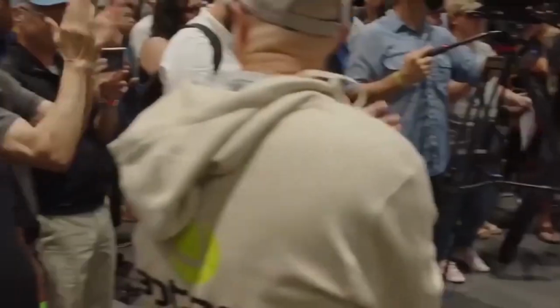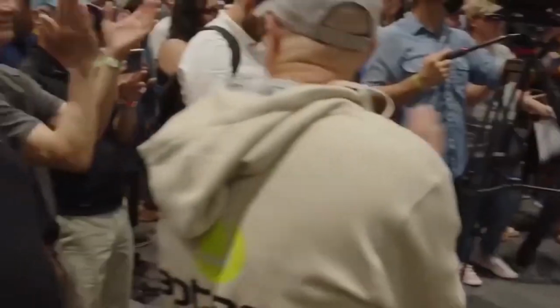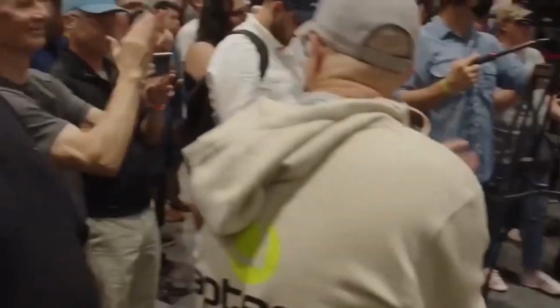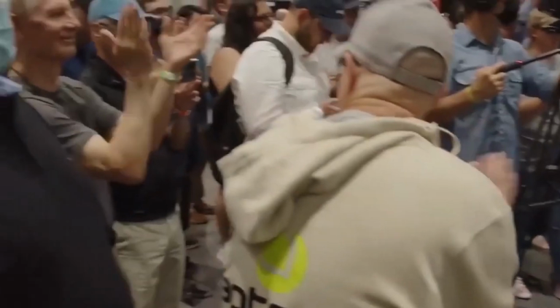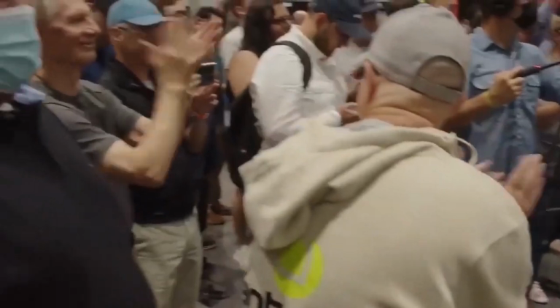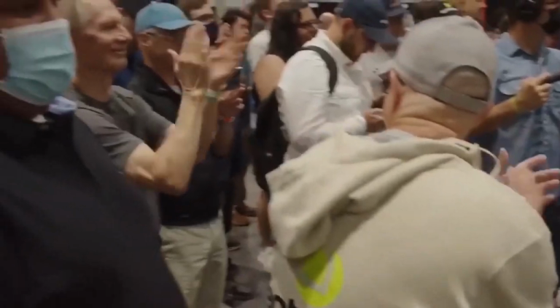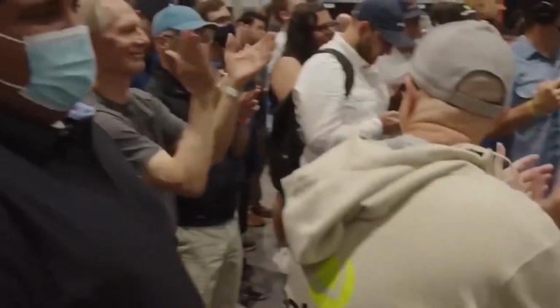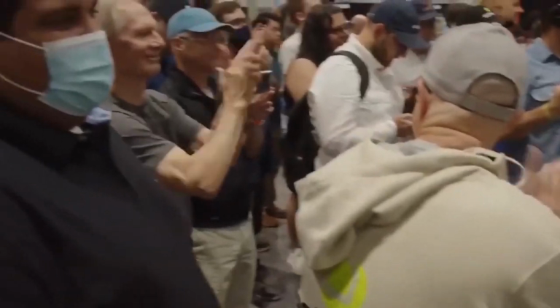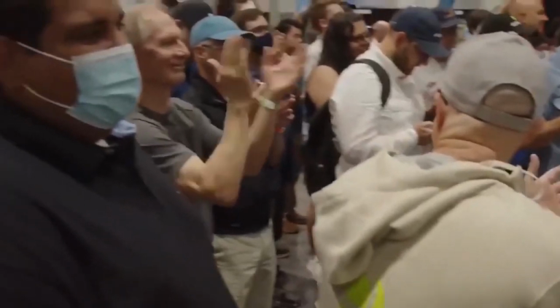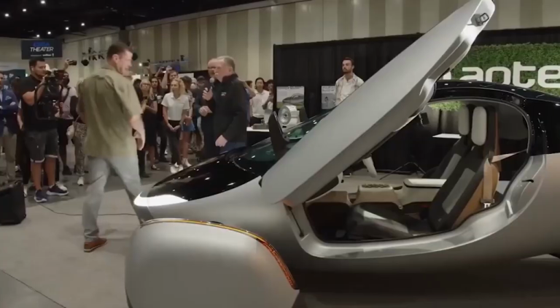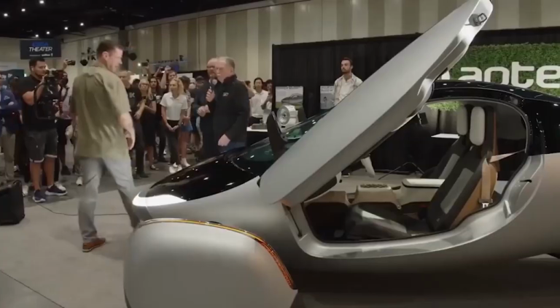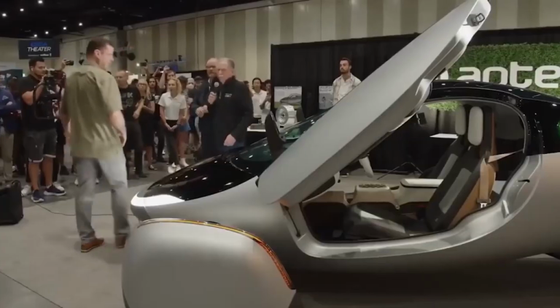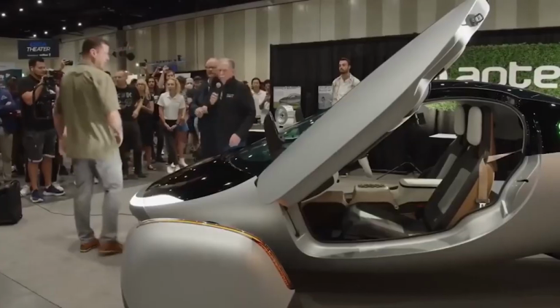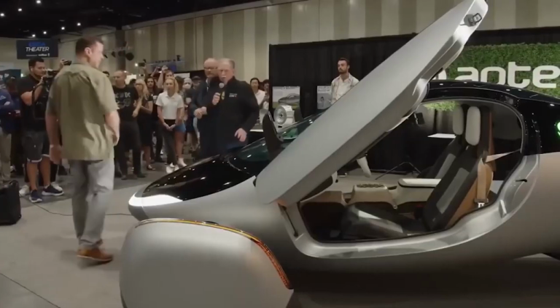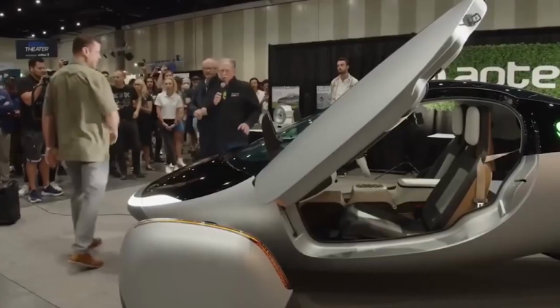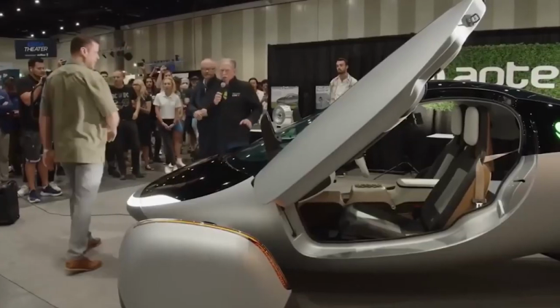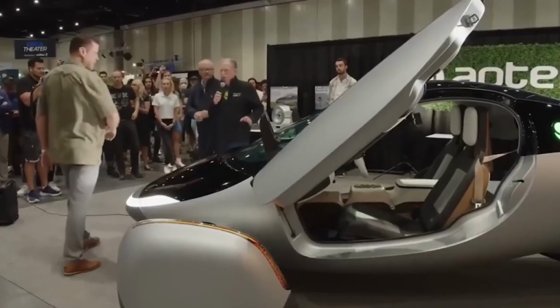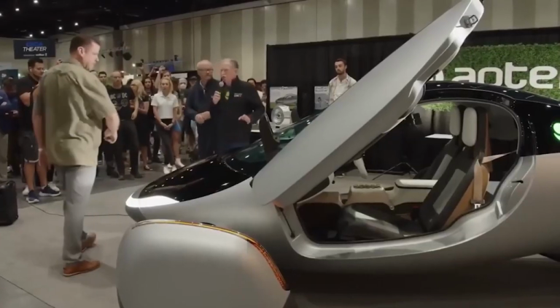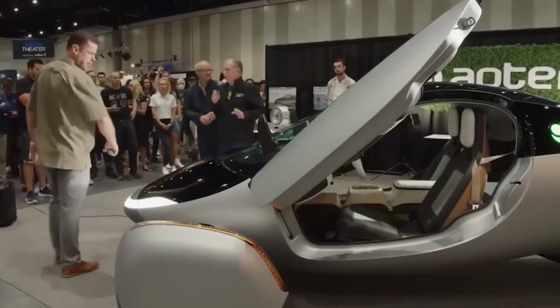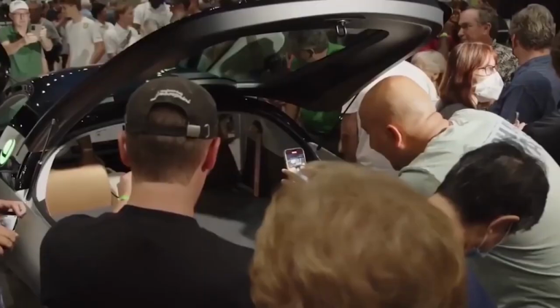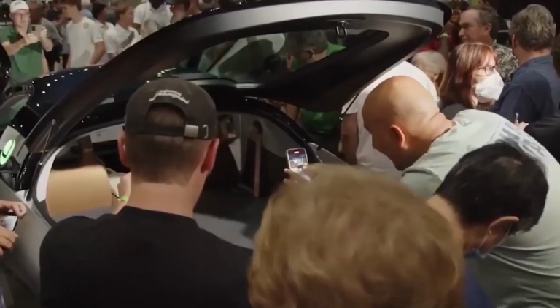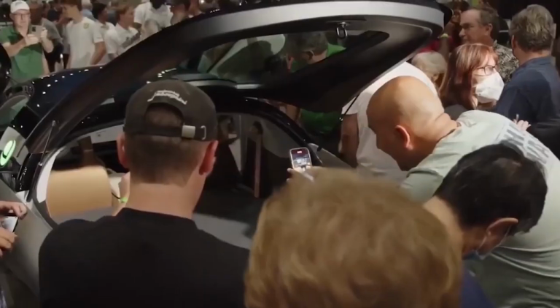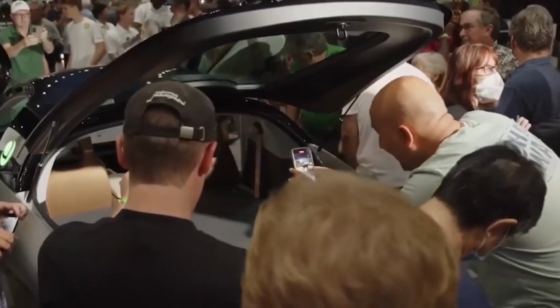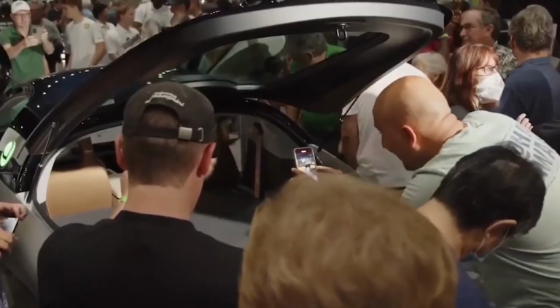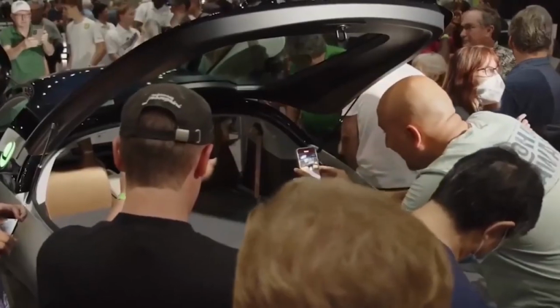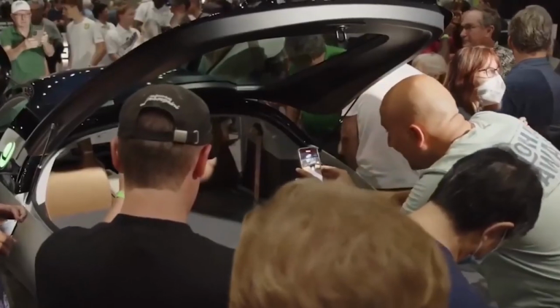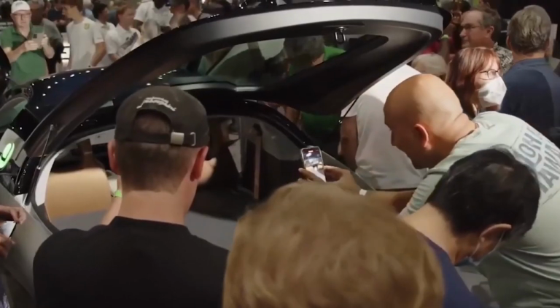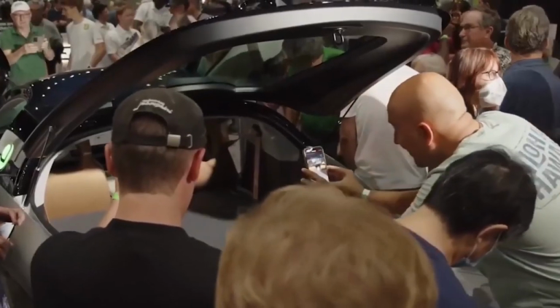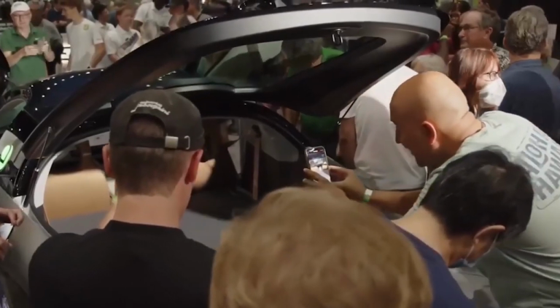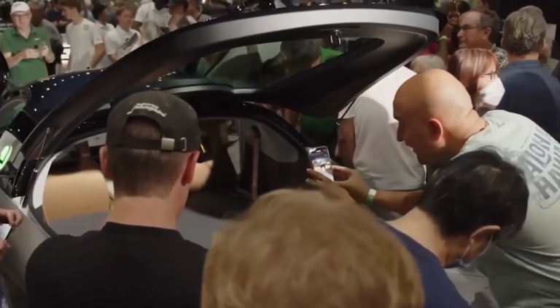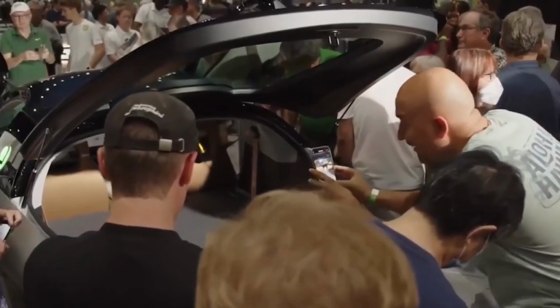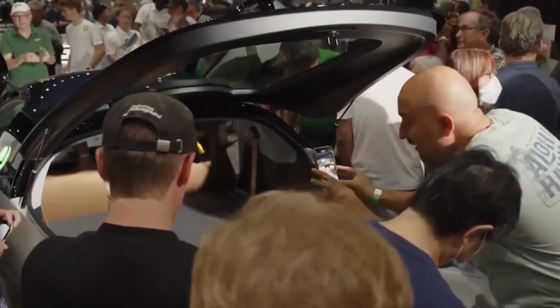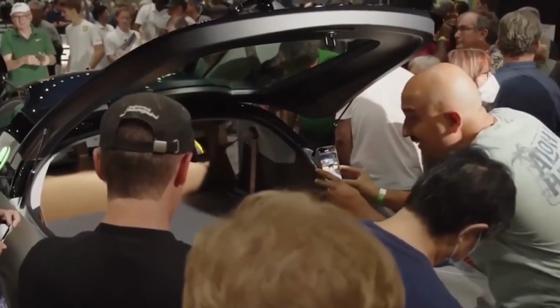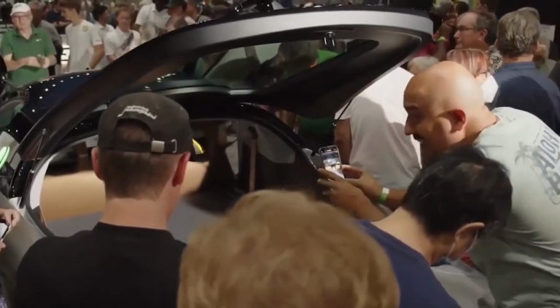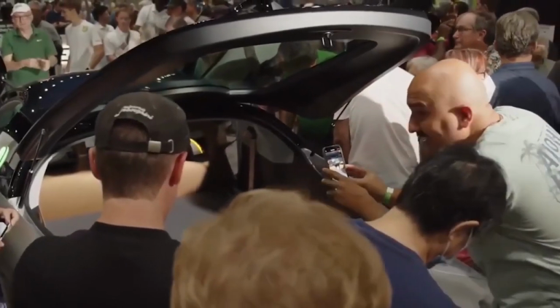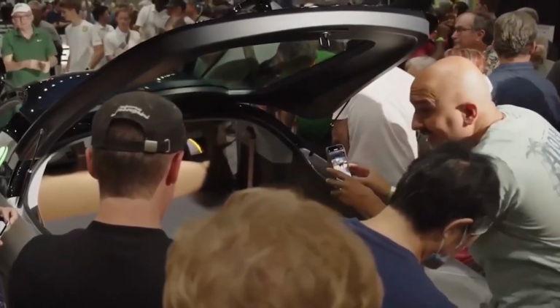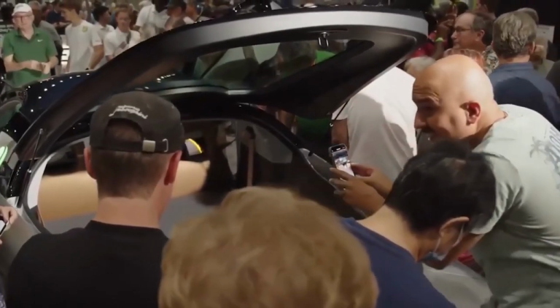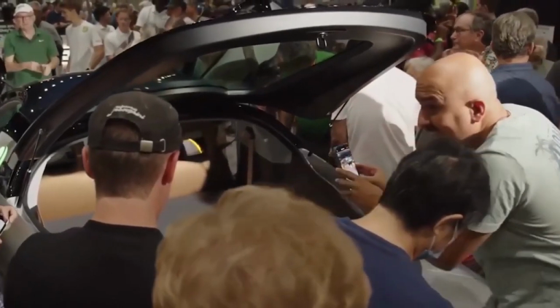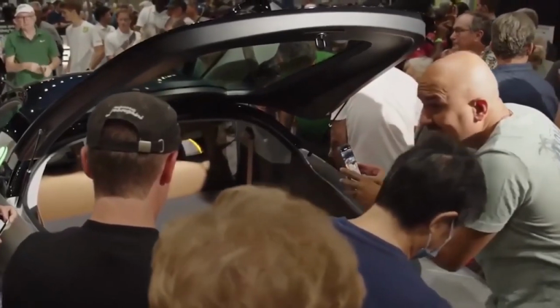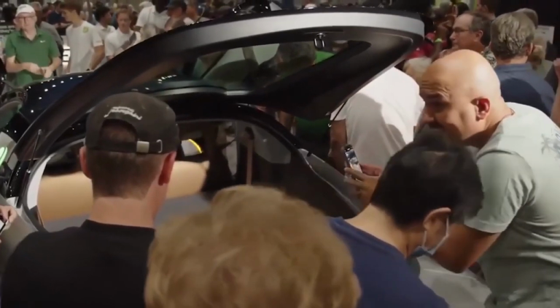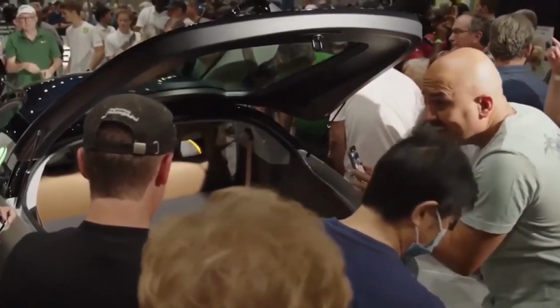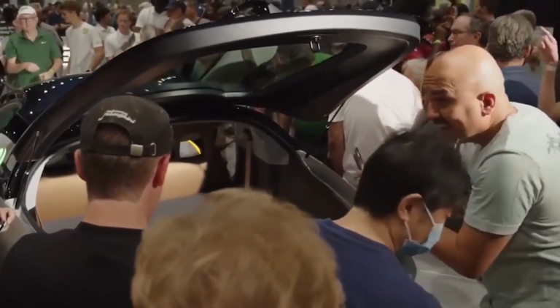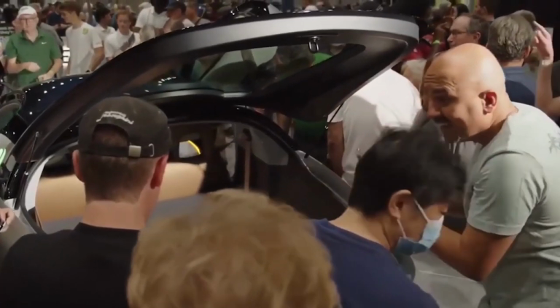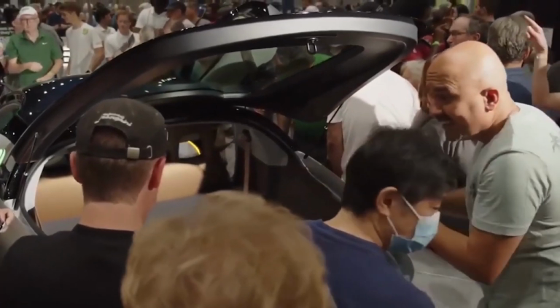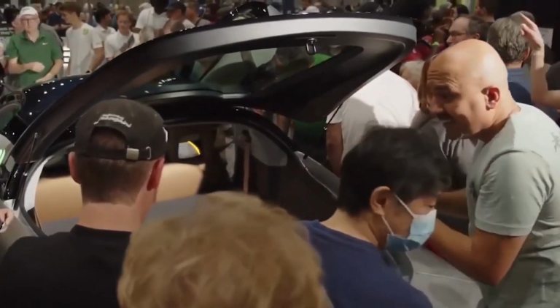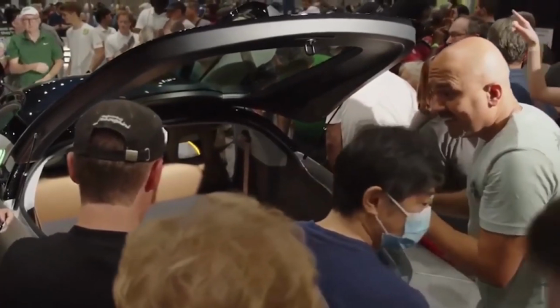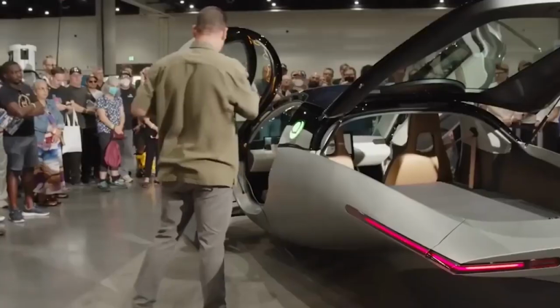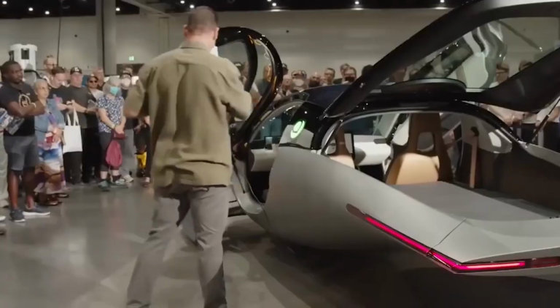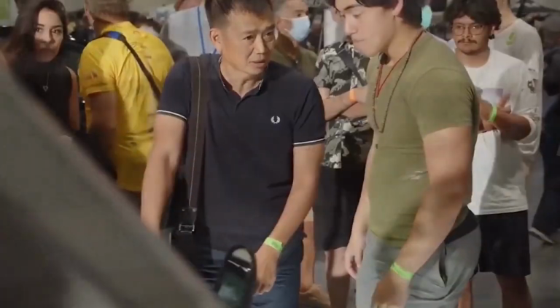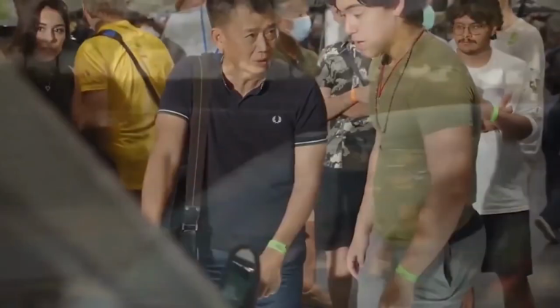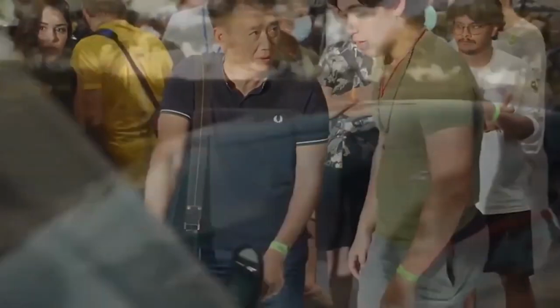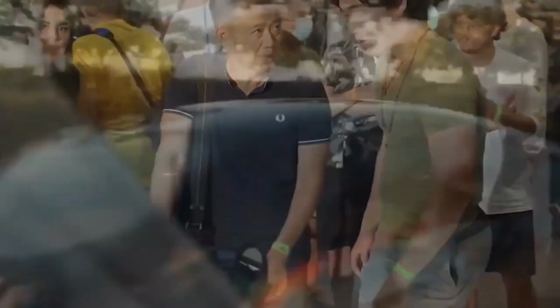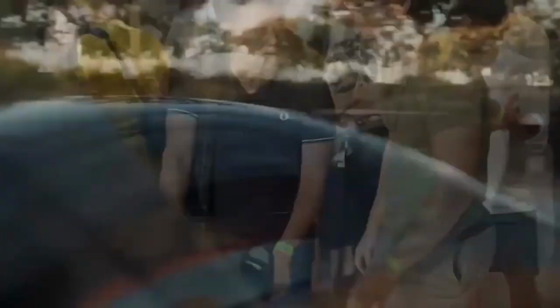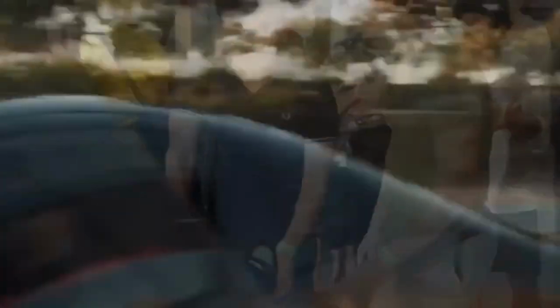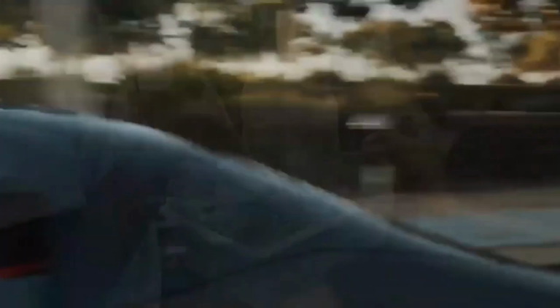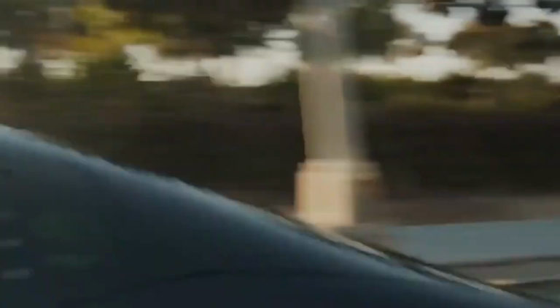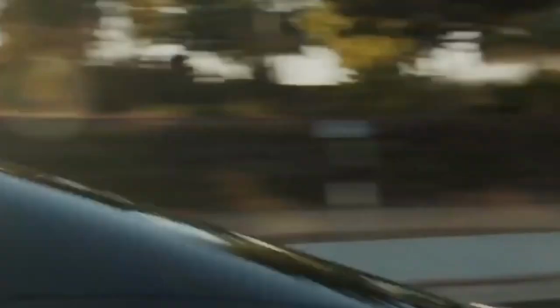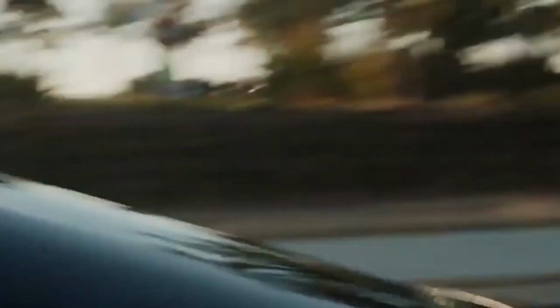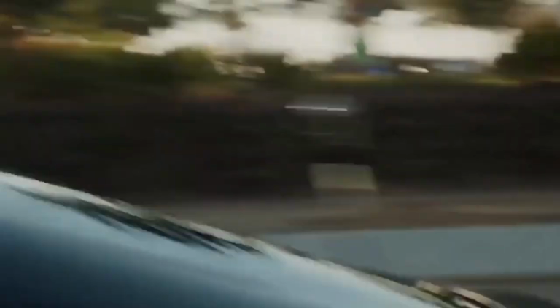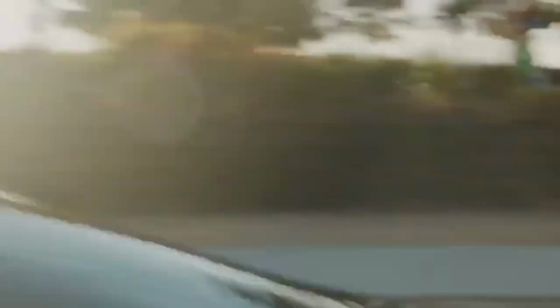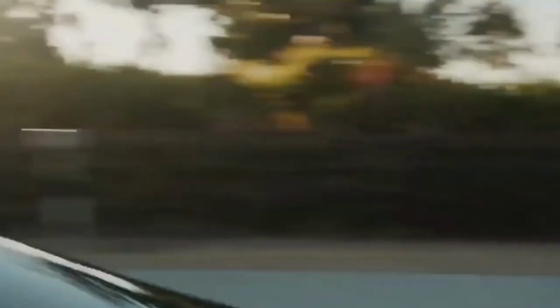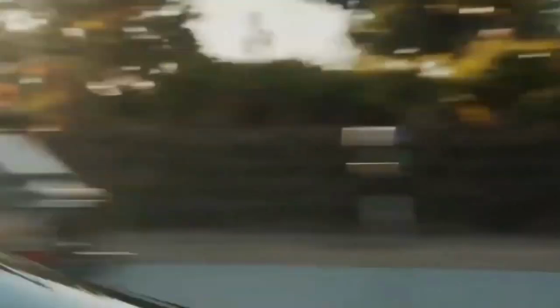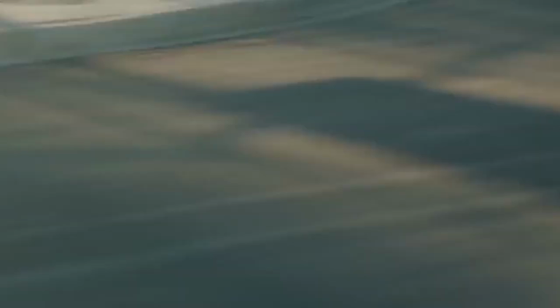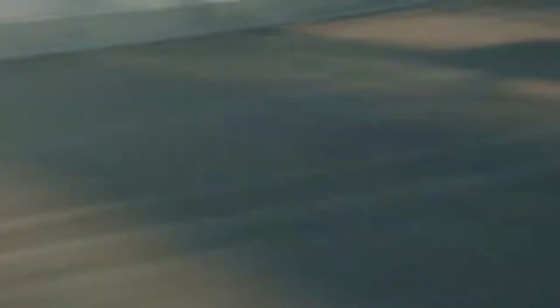So if you're ready to witness the future of driving unfold before your eyes, stay tuned, because this is one ride you won't want to miss.